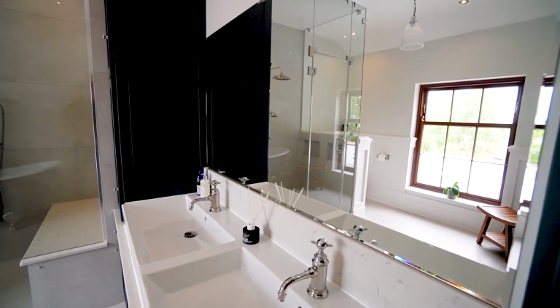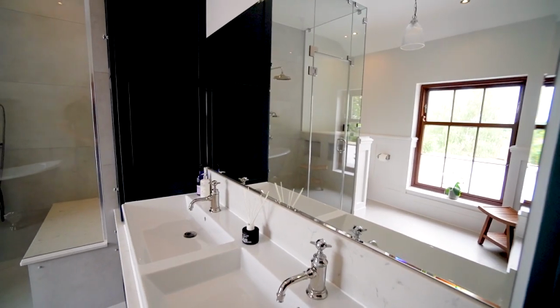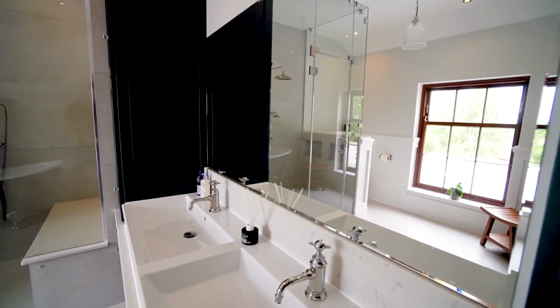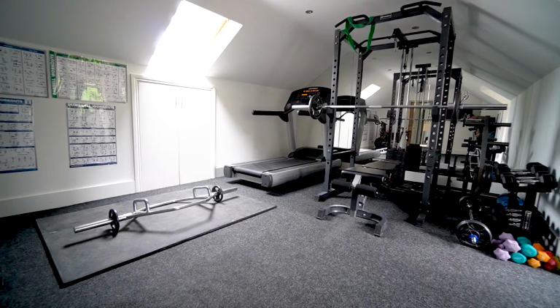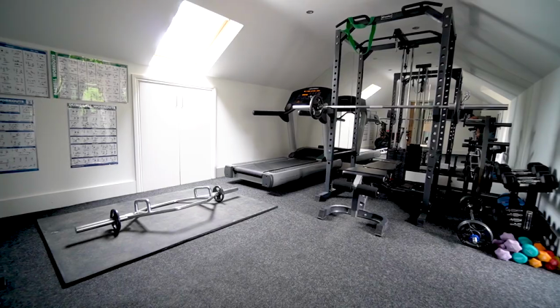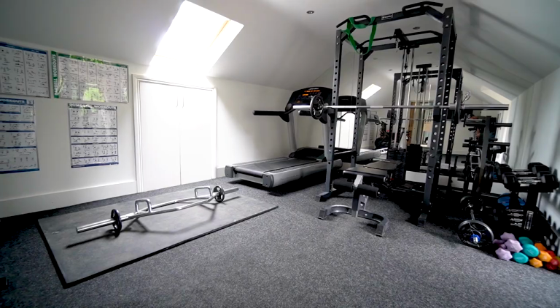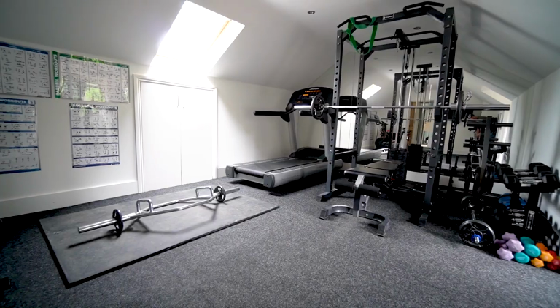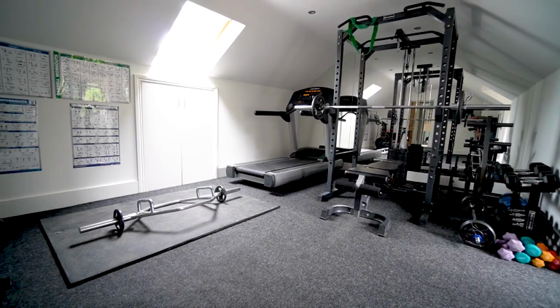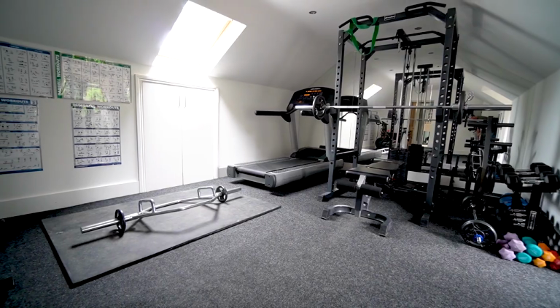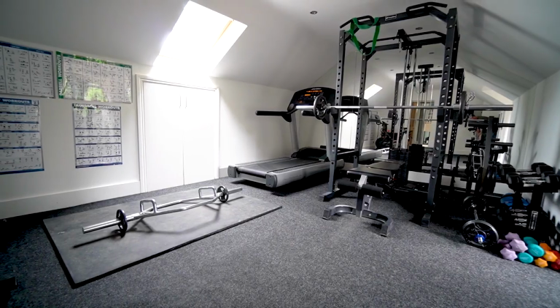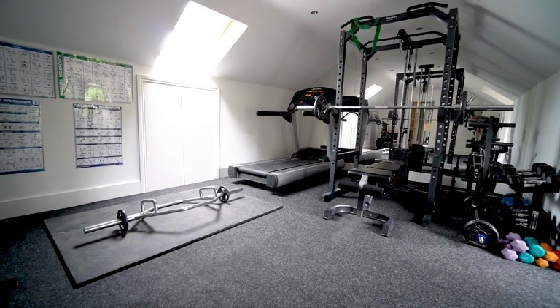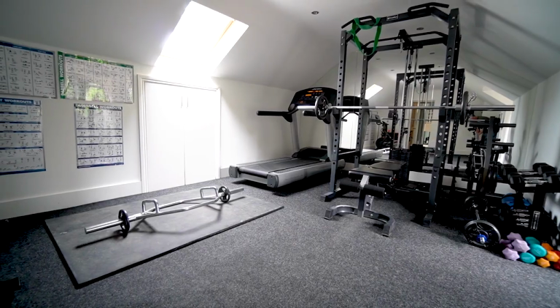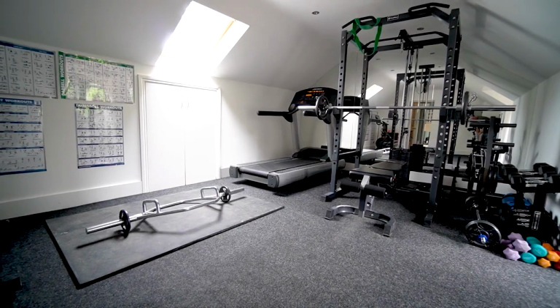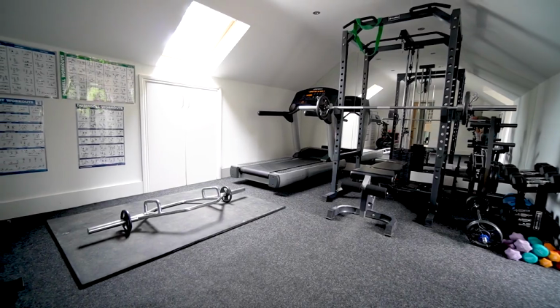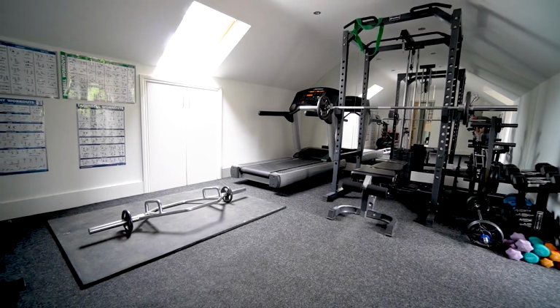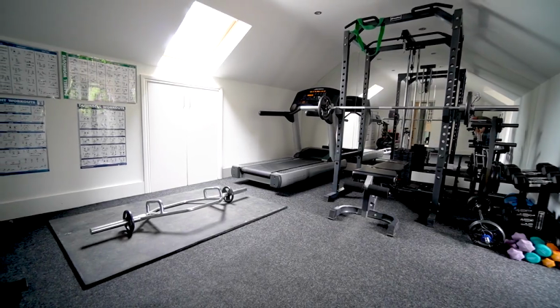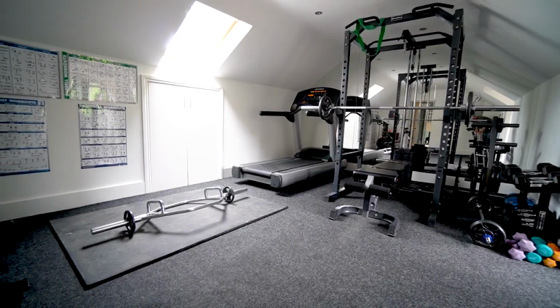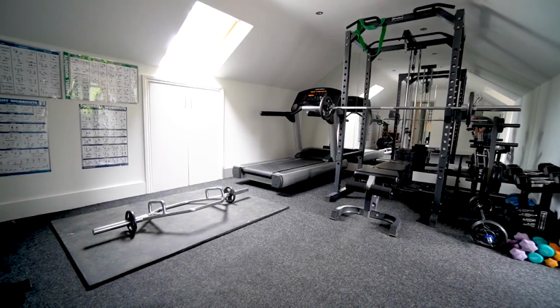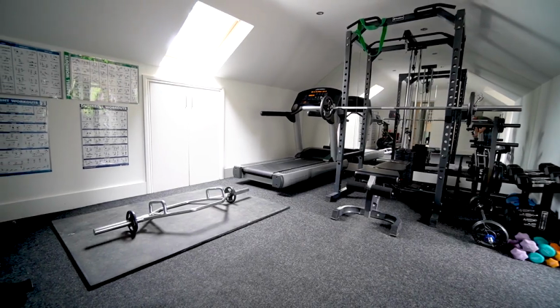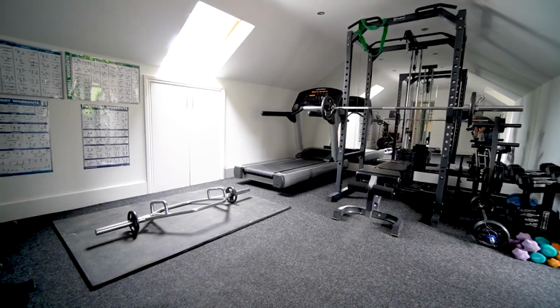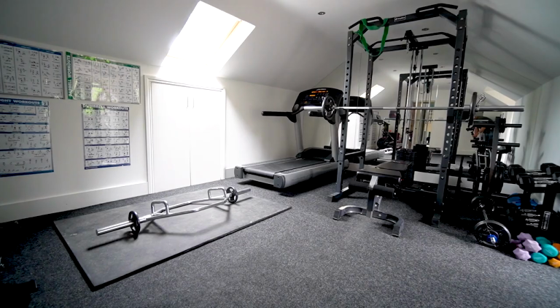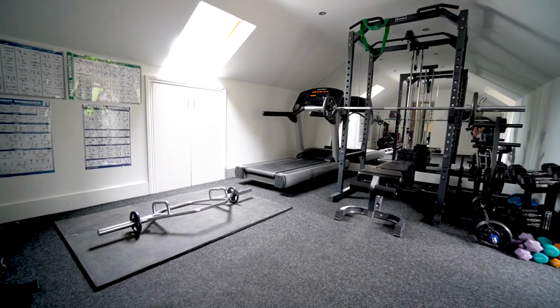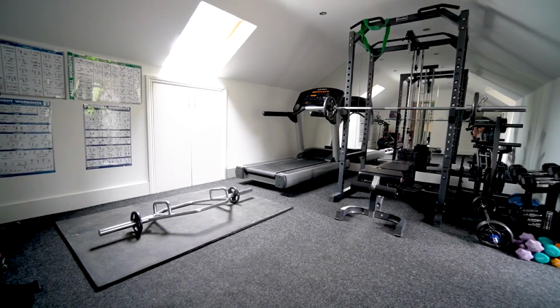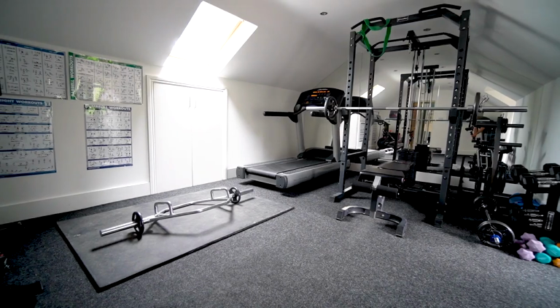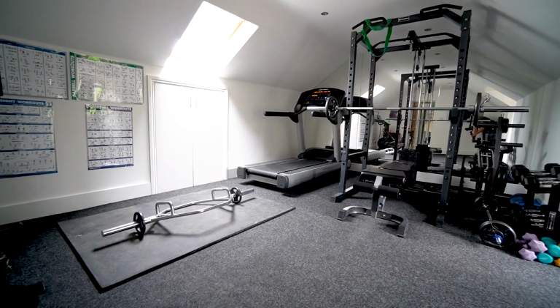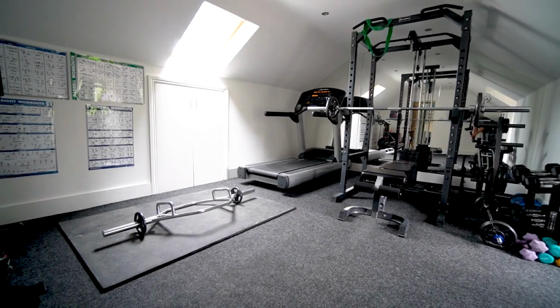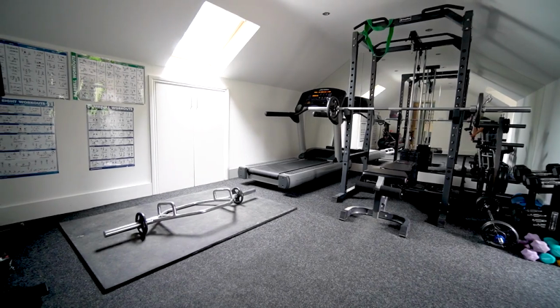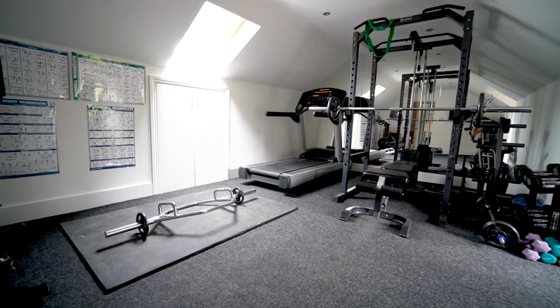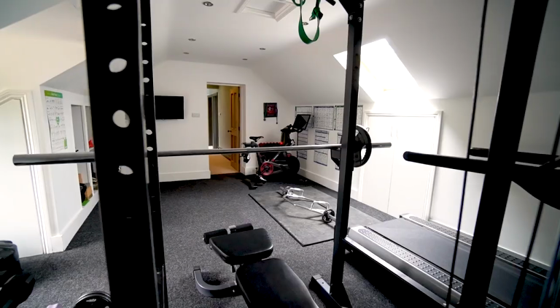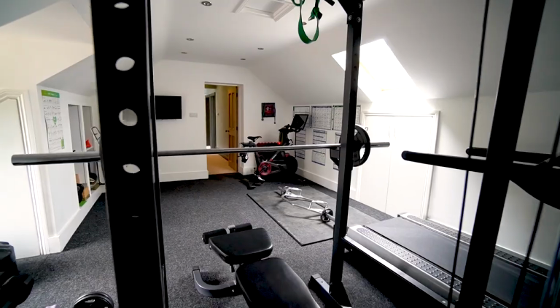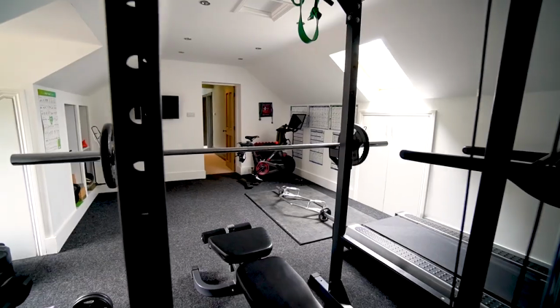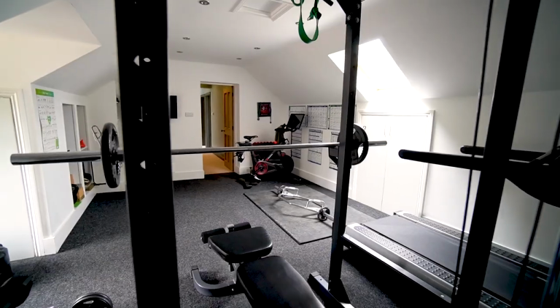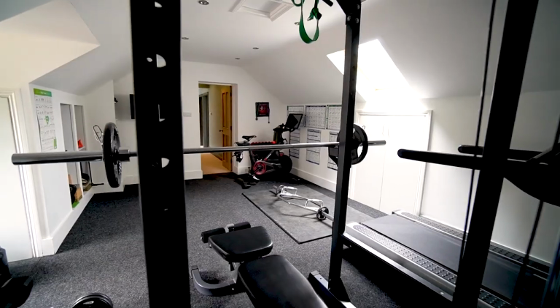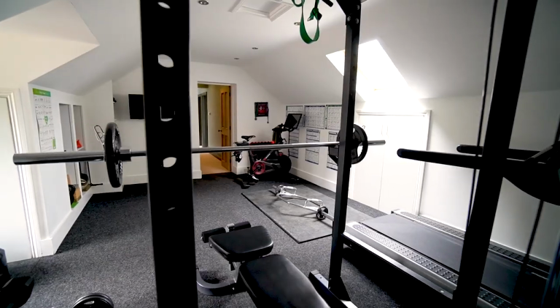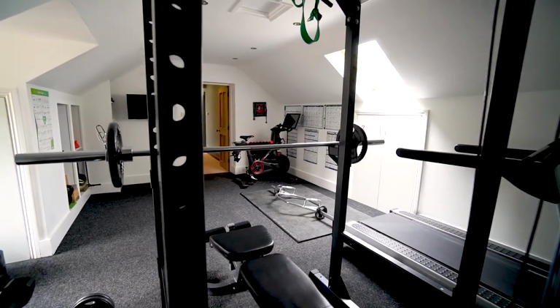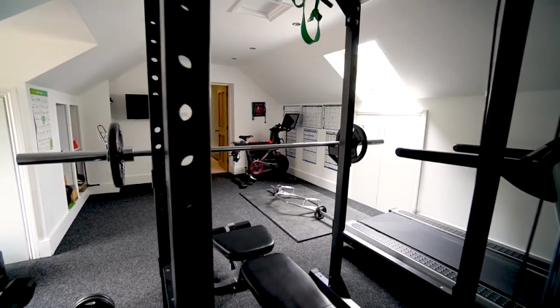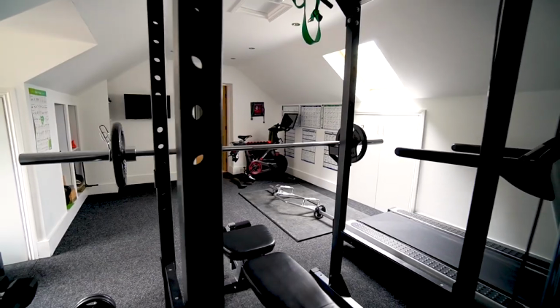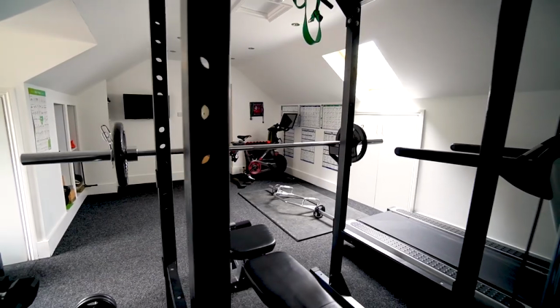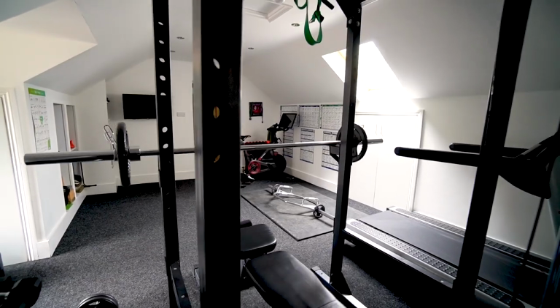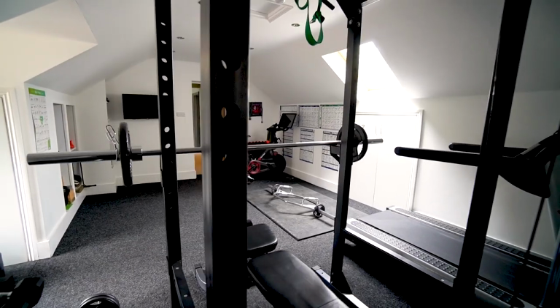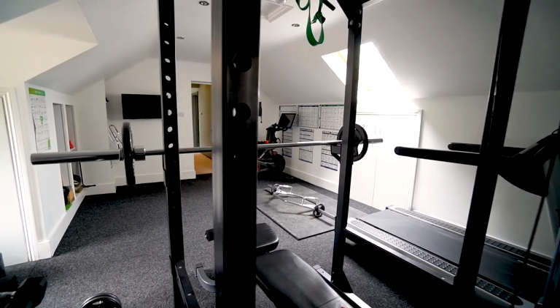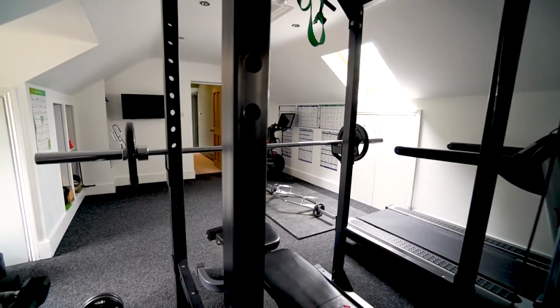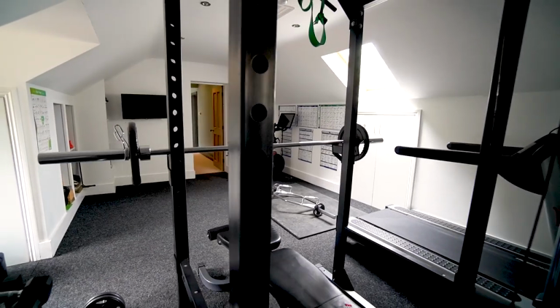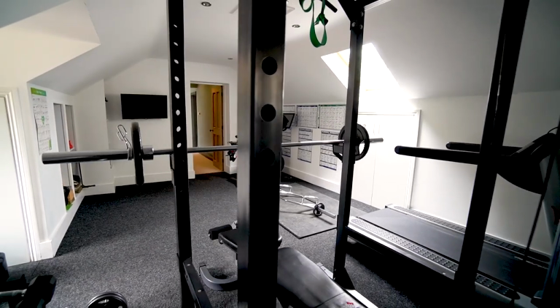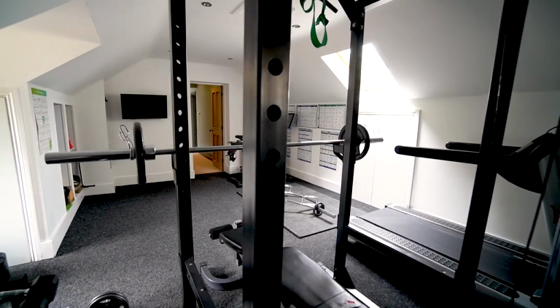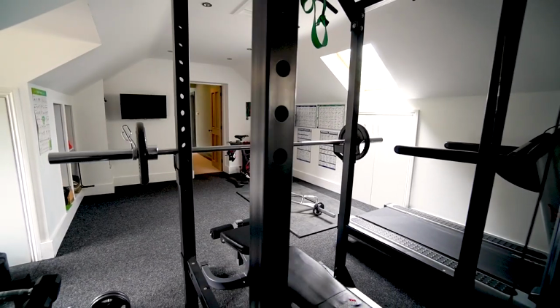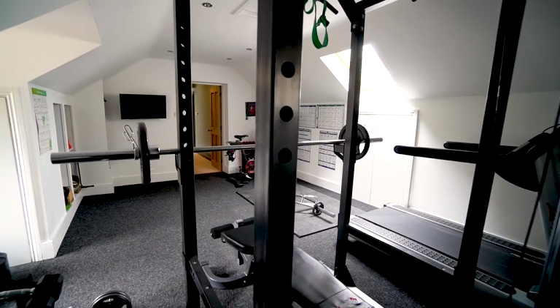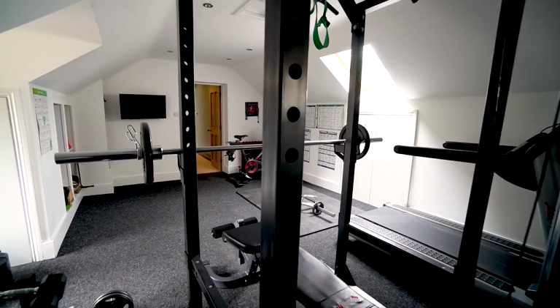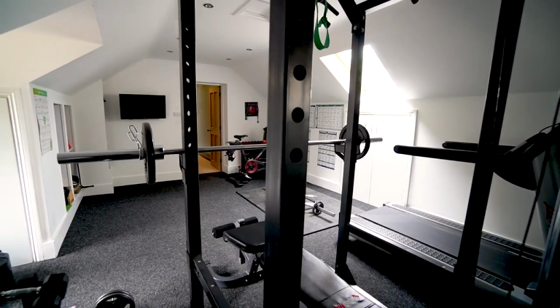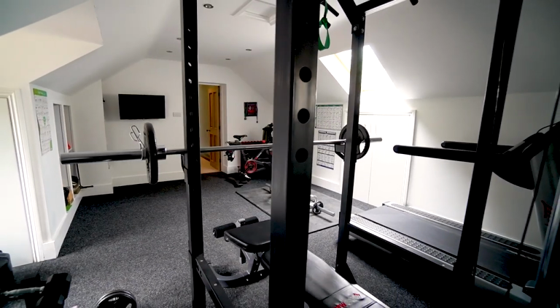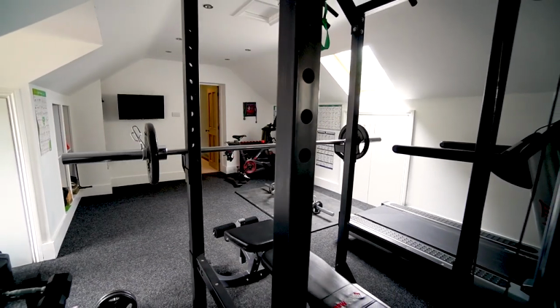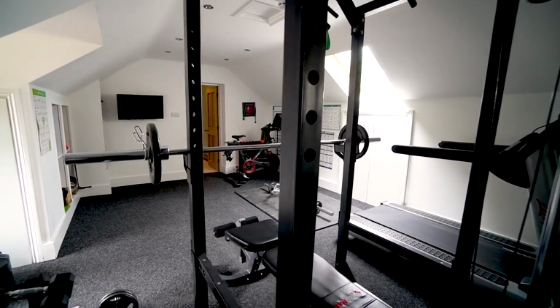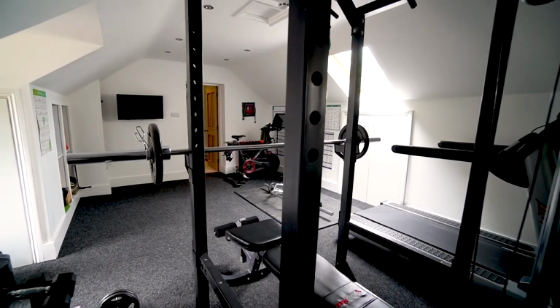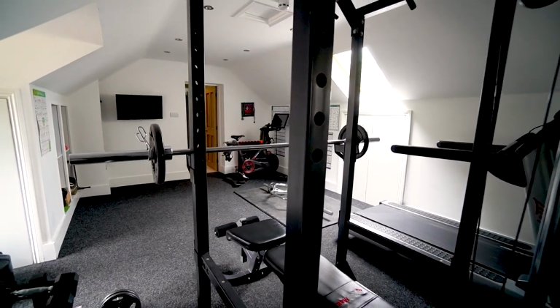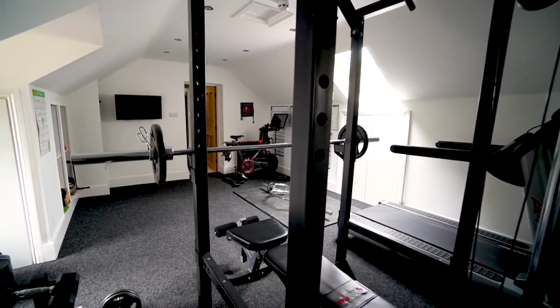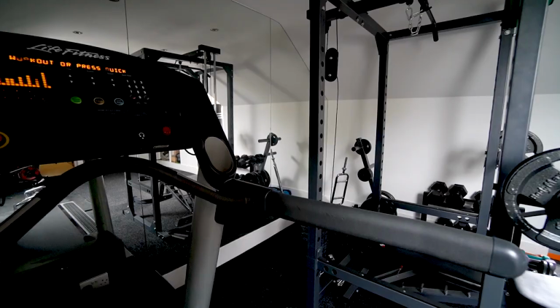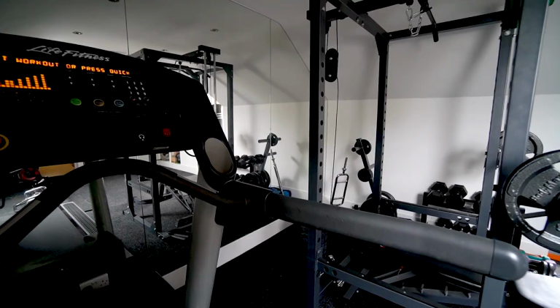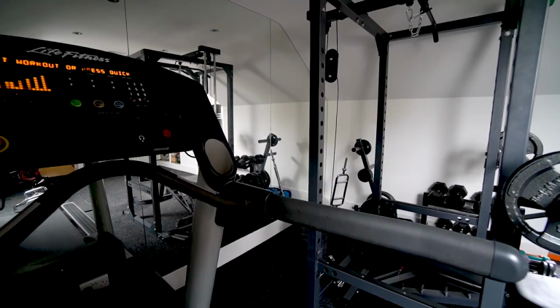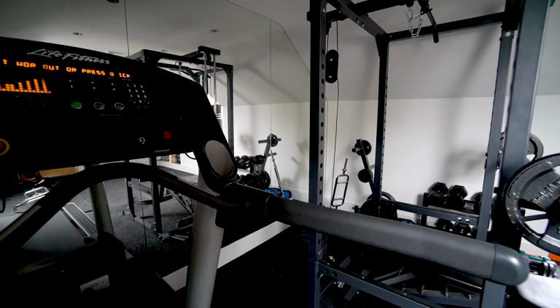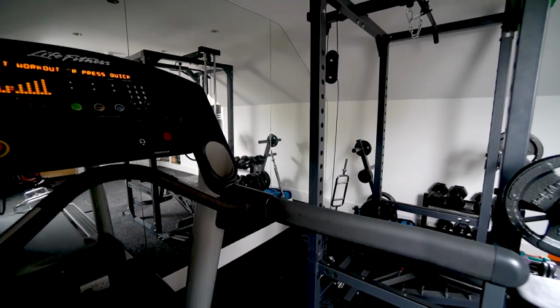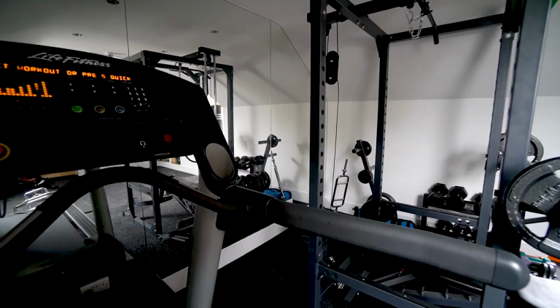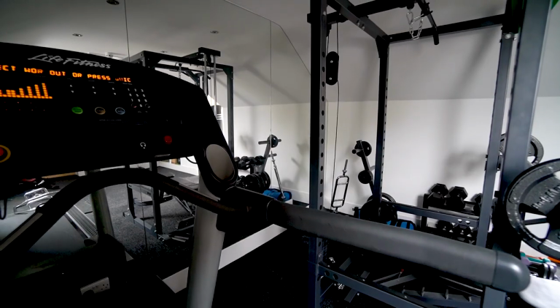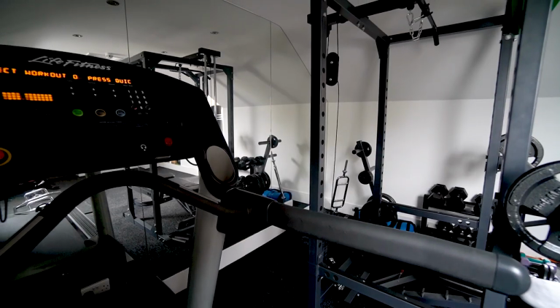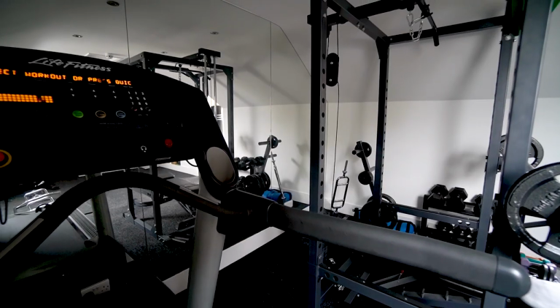In addition to the four bedrooms on this floor, you've also got an amazing gym with a mirrored wall and plenty of space for all the equipment you'd need.